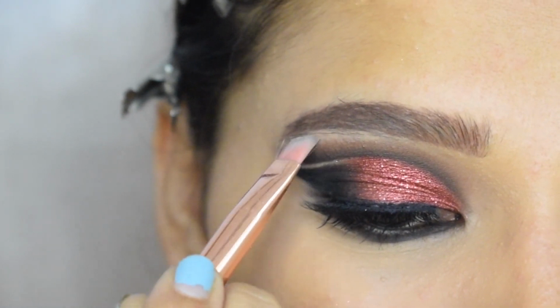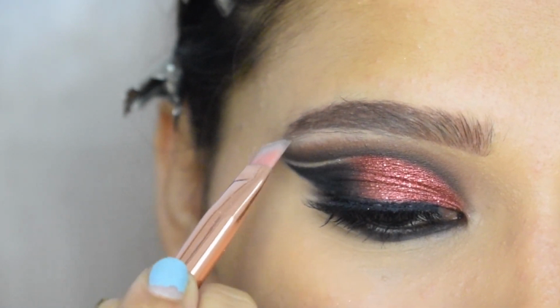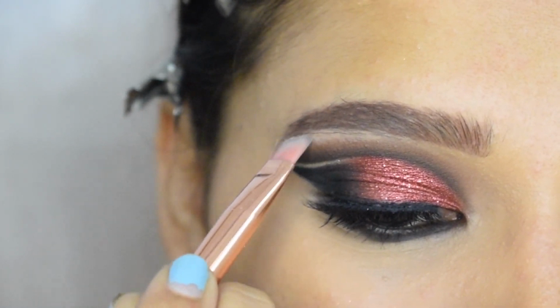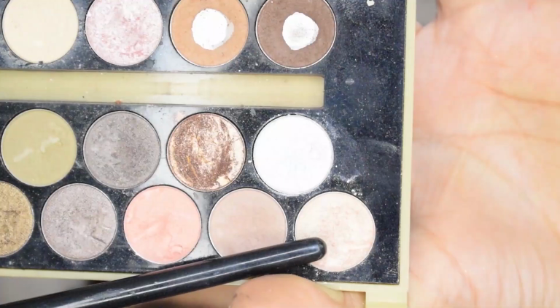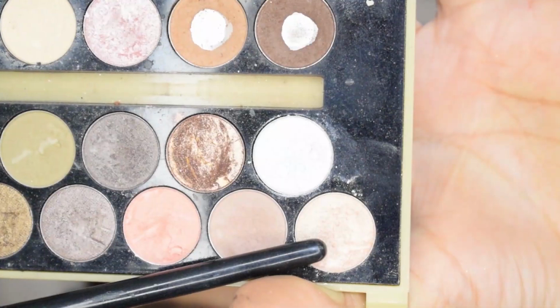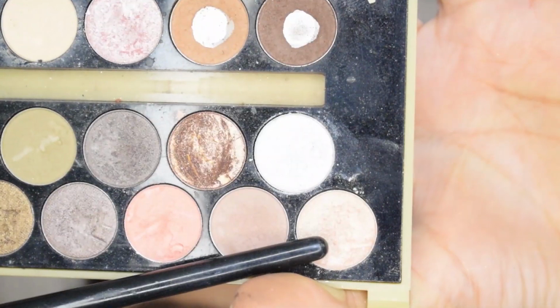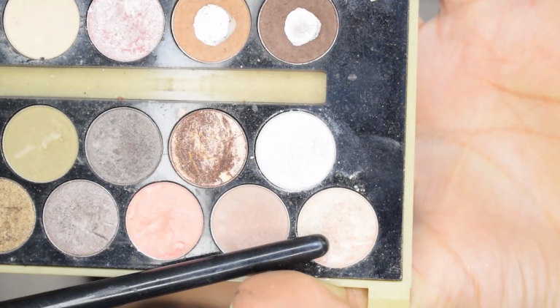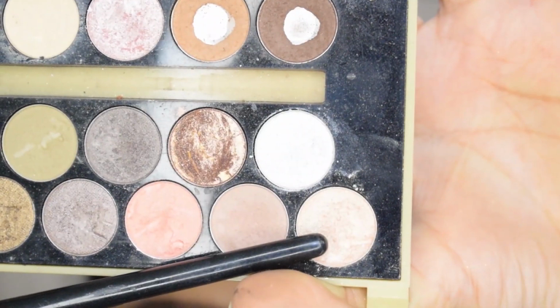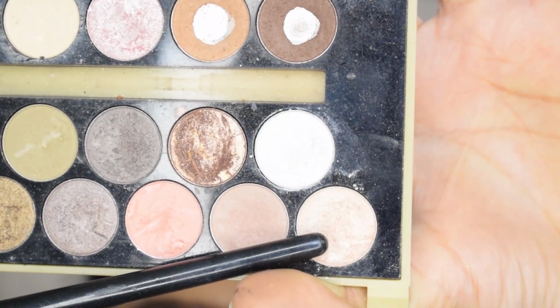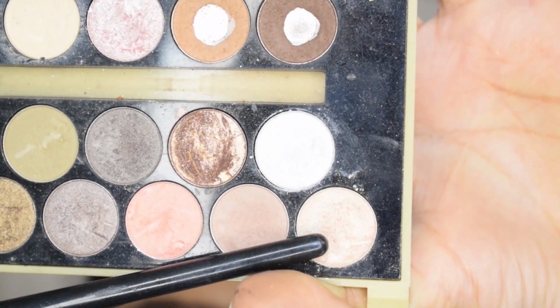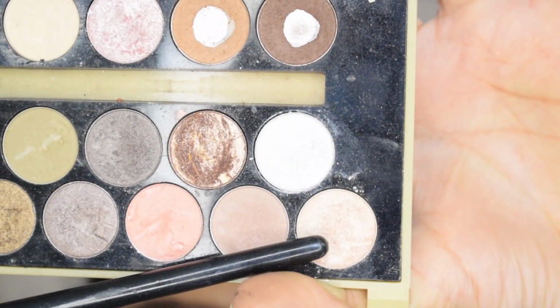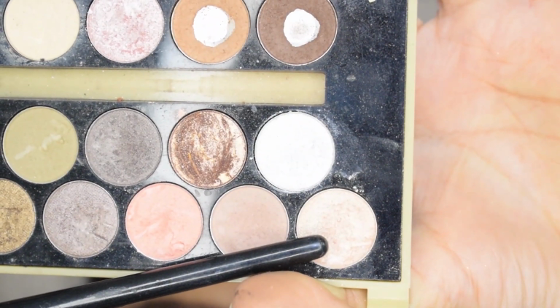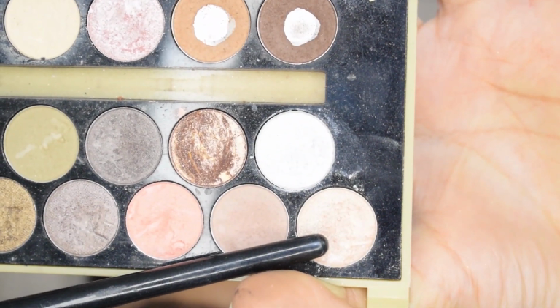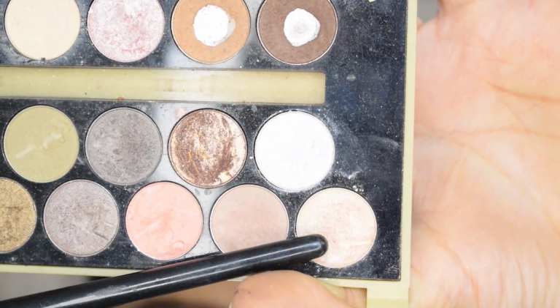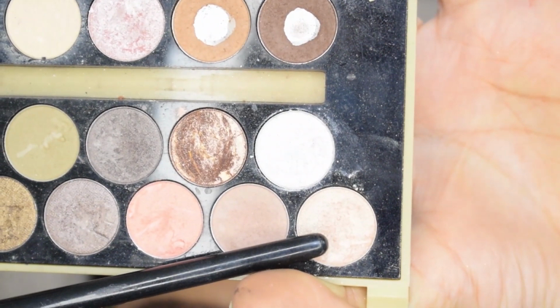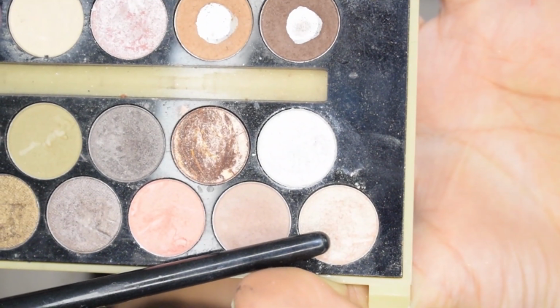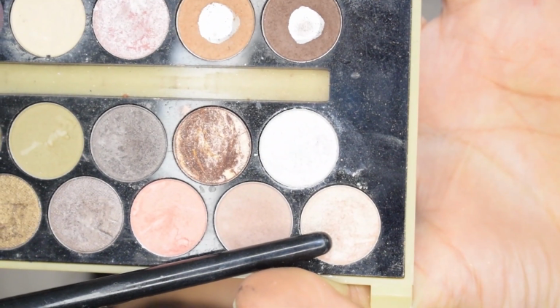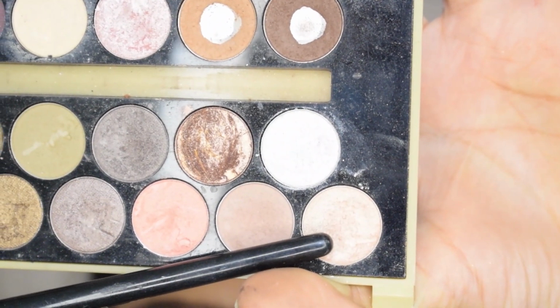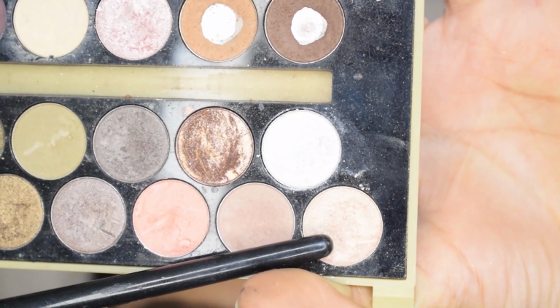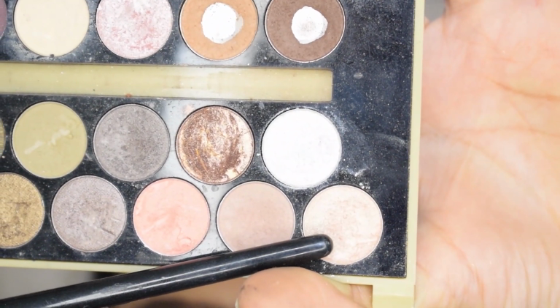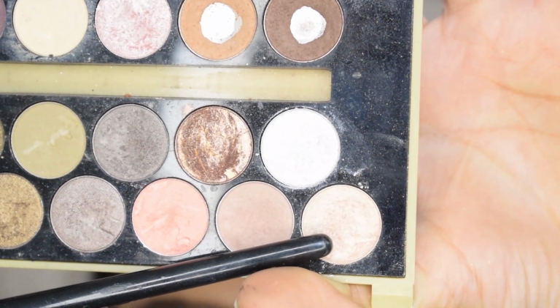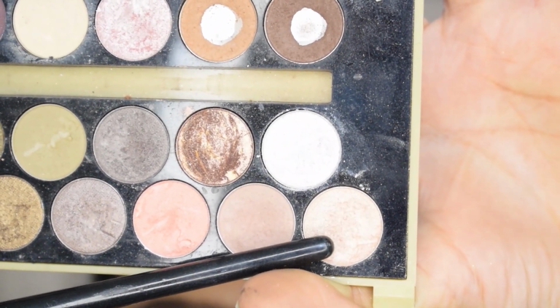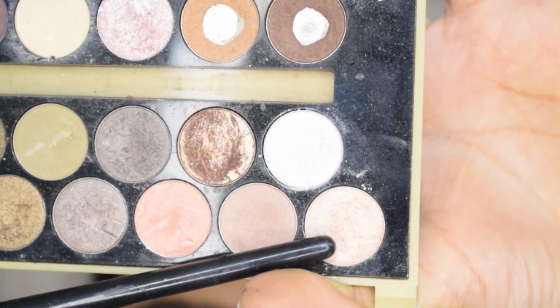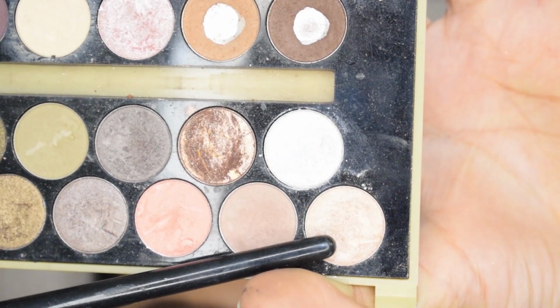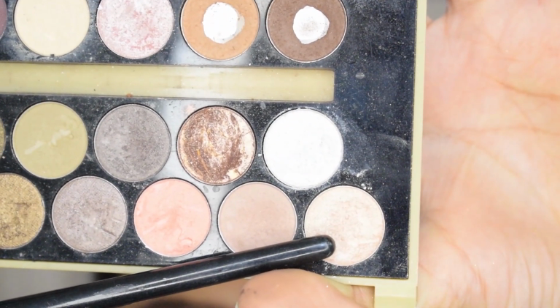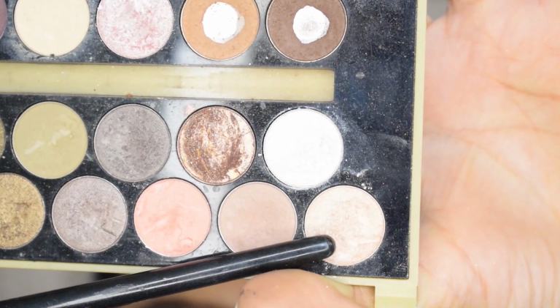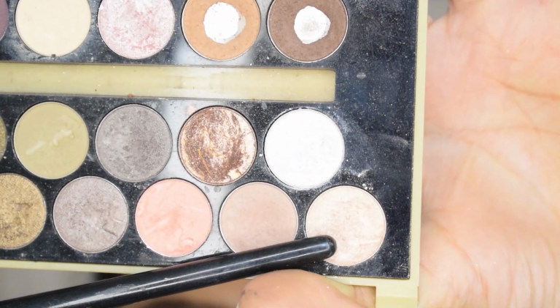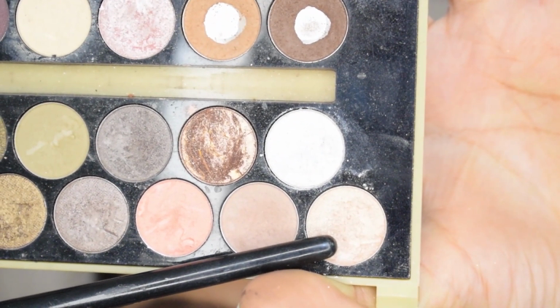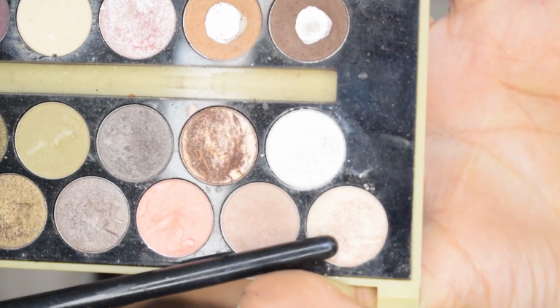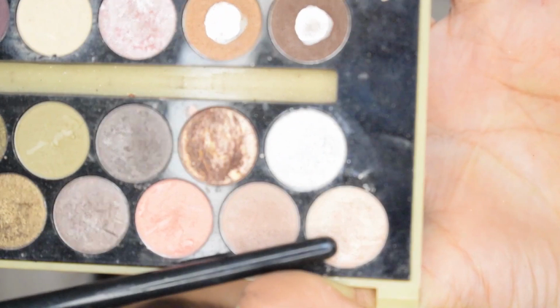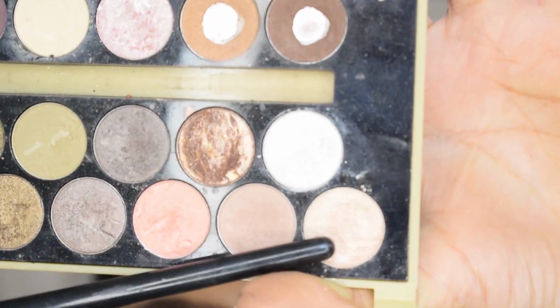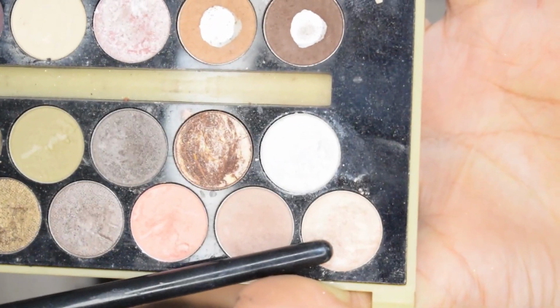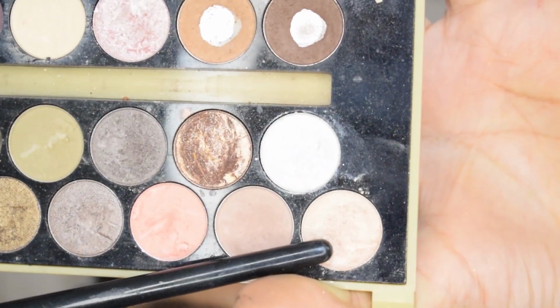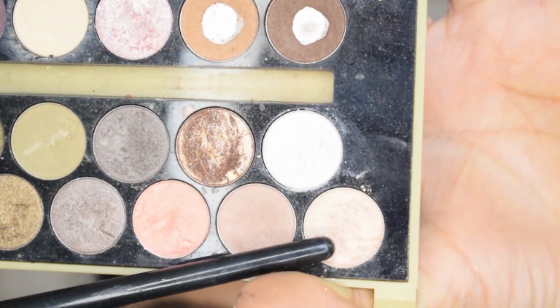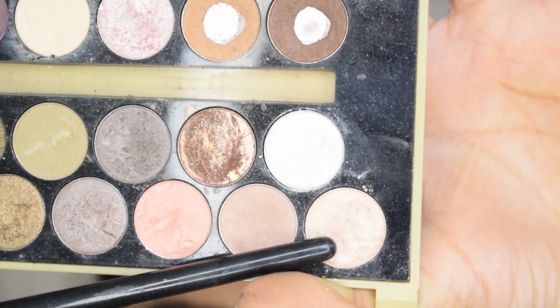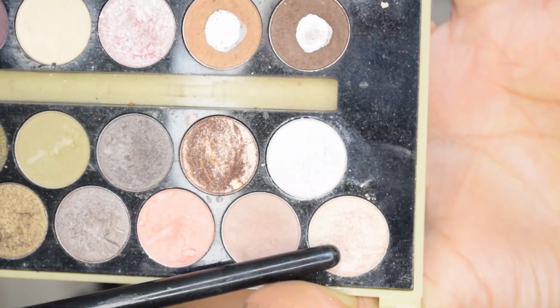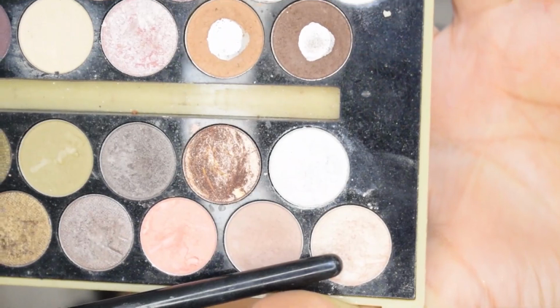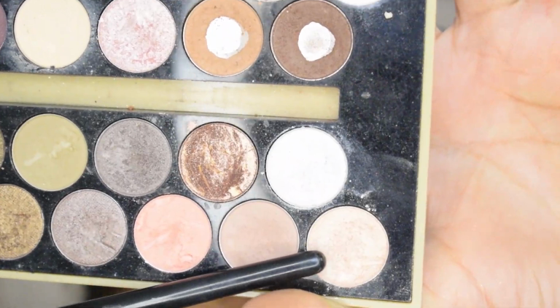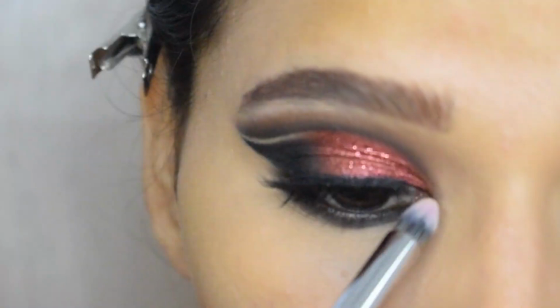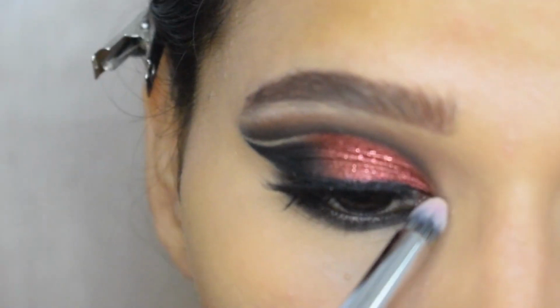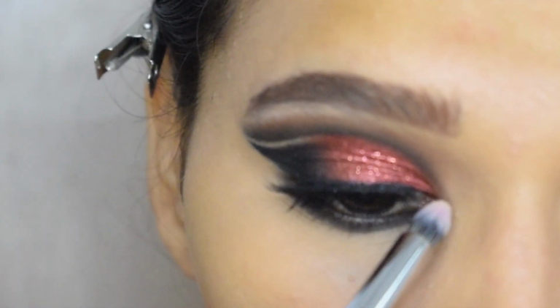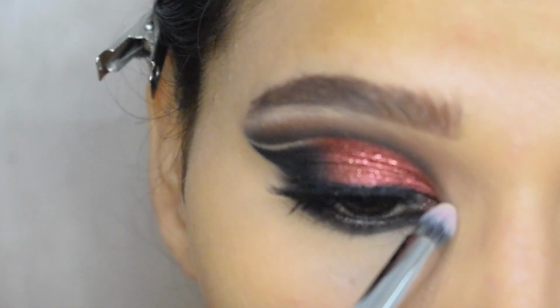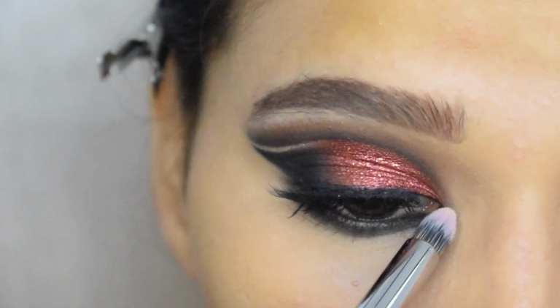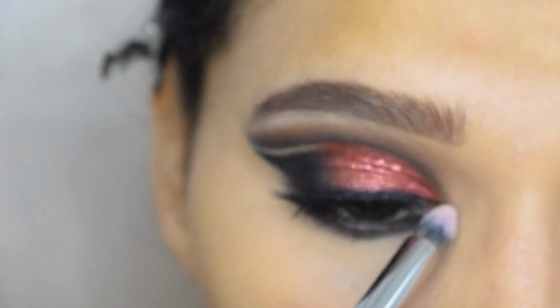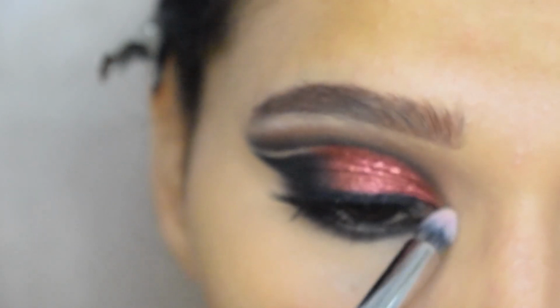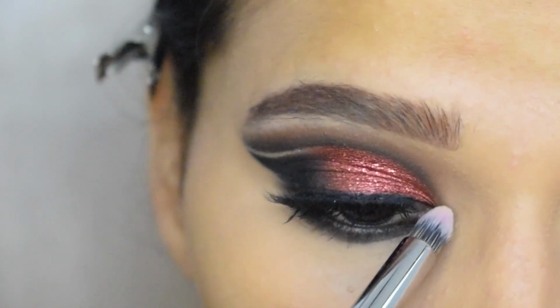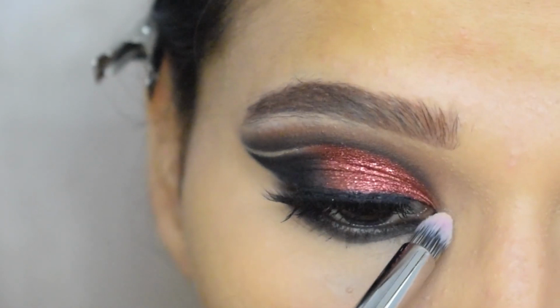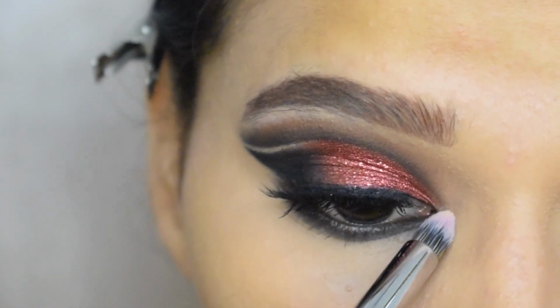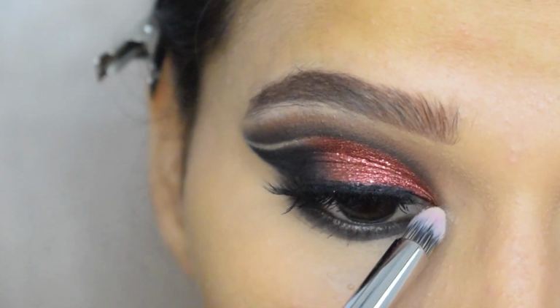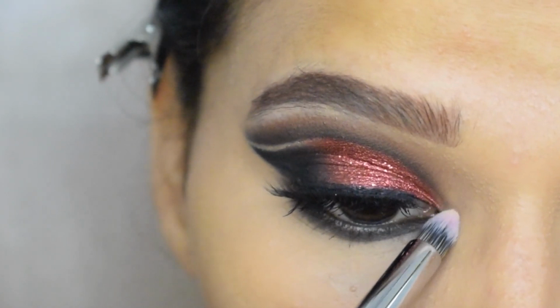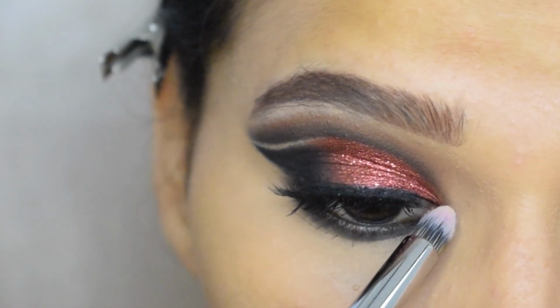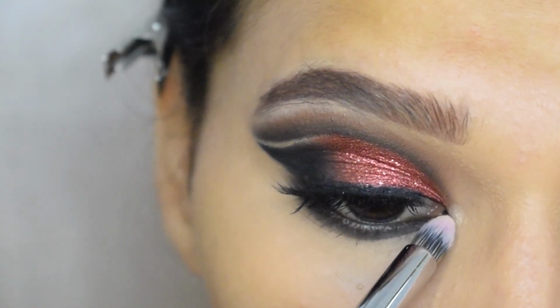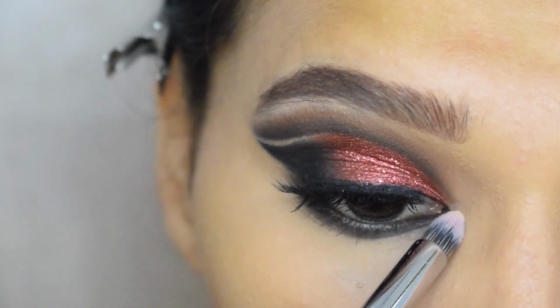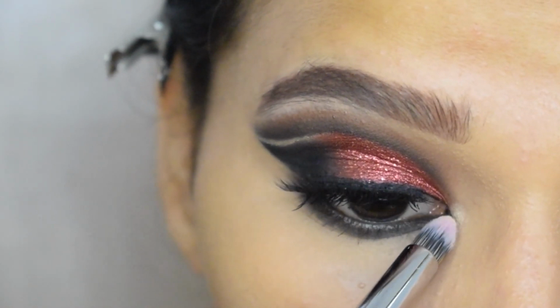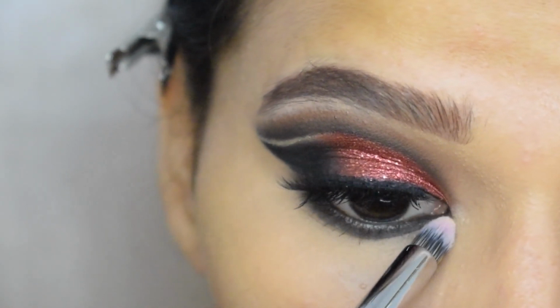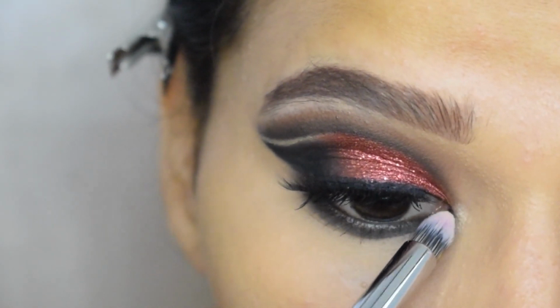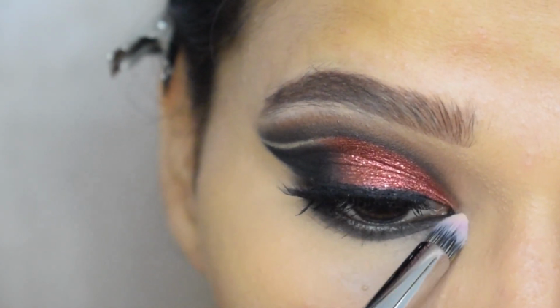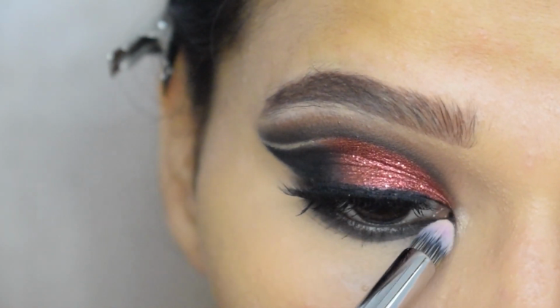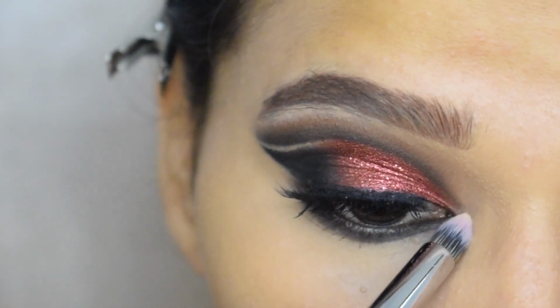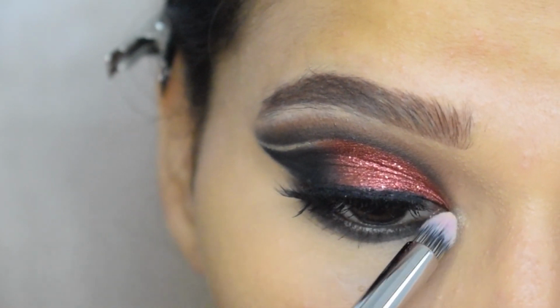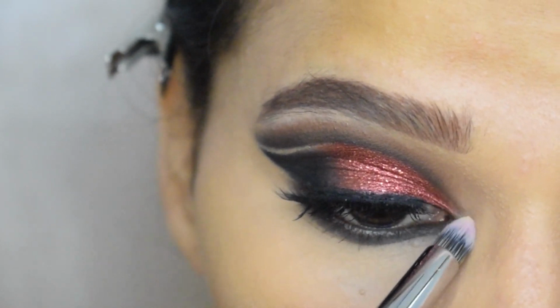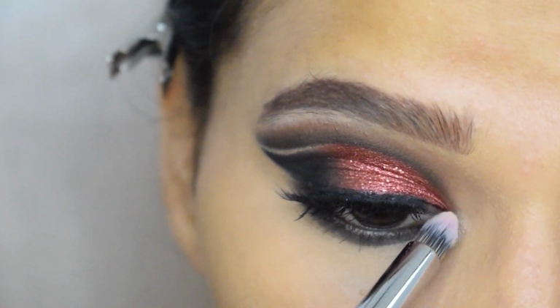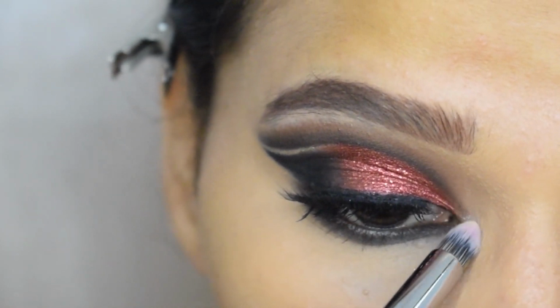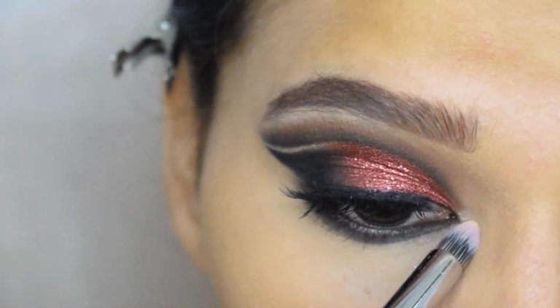I will highlight my inner corner with this light shimmer shade.